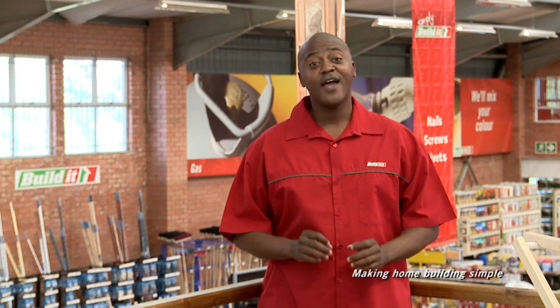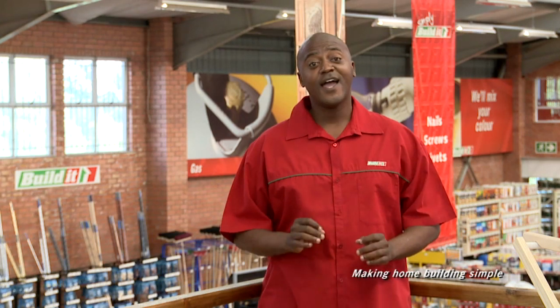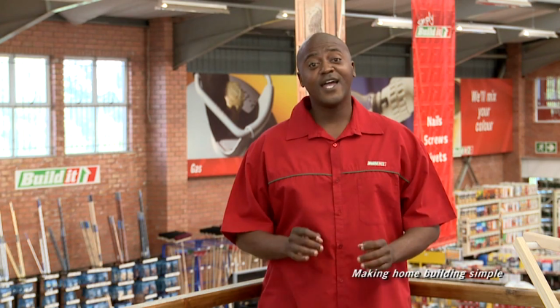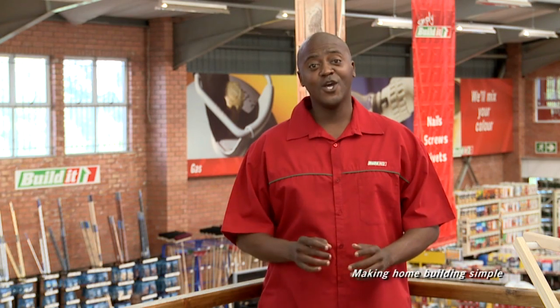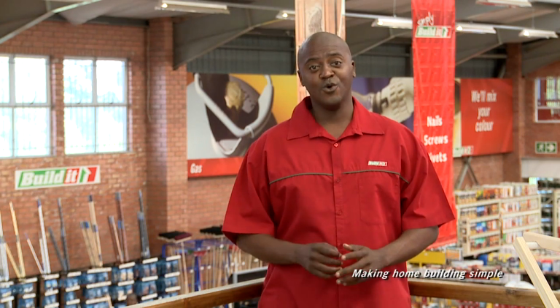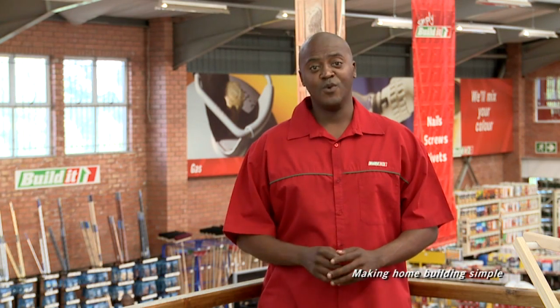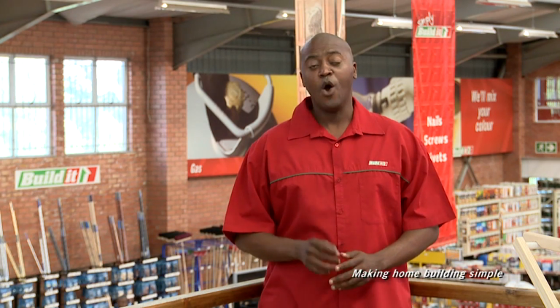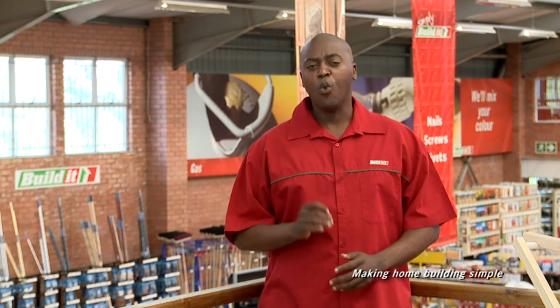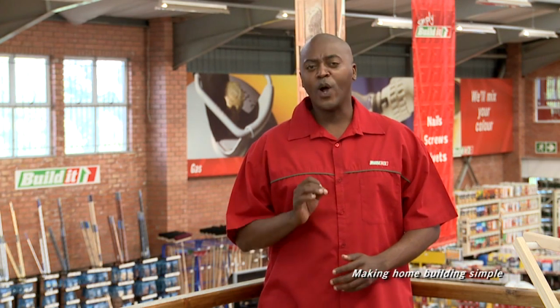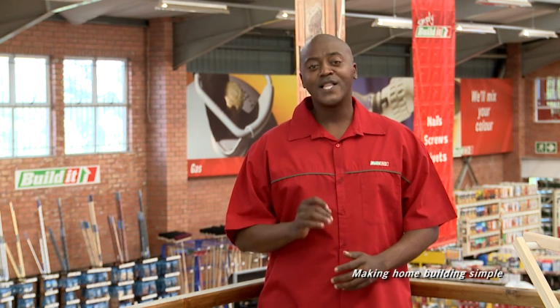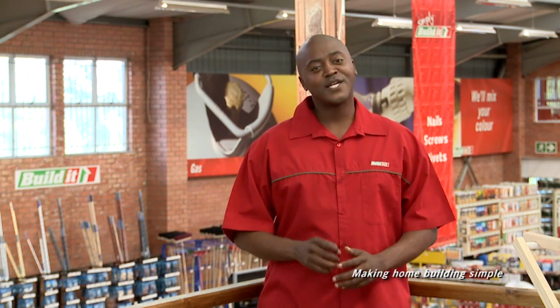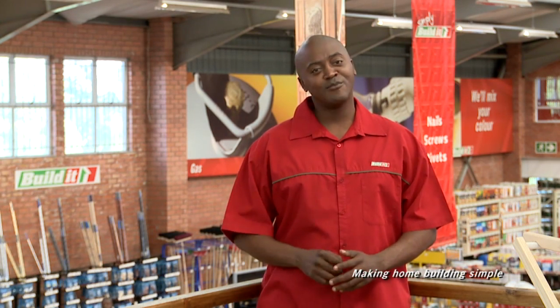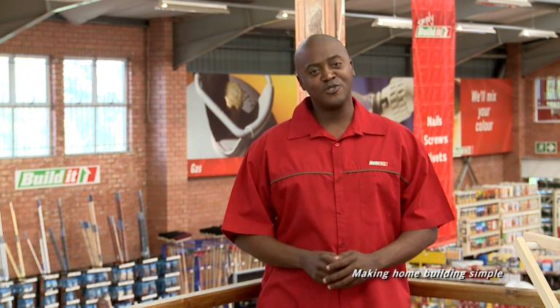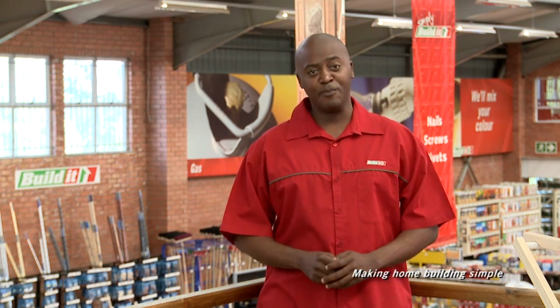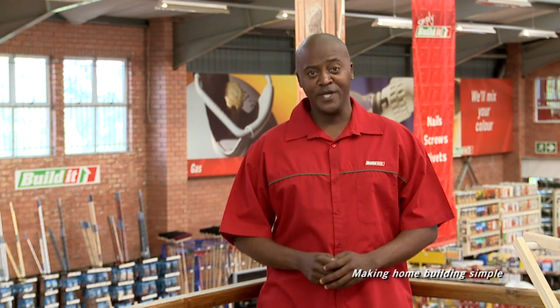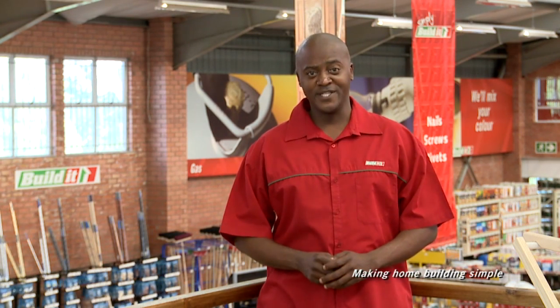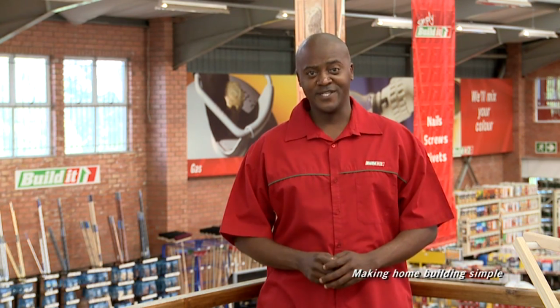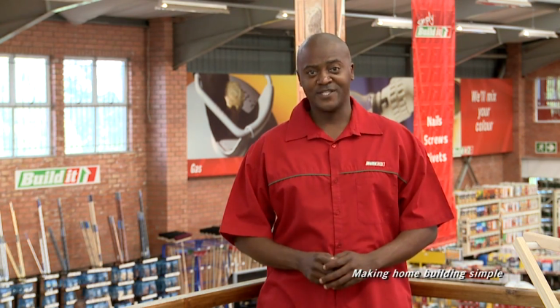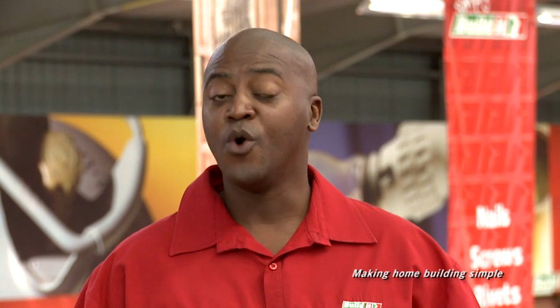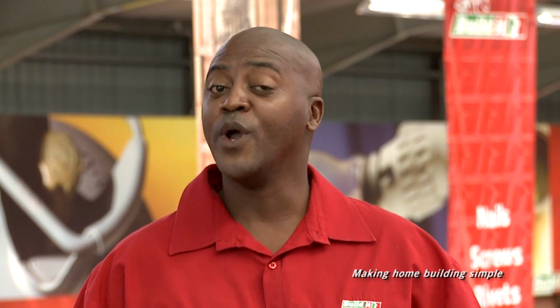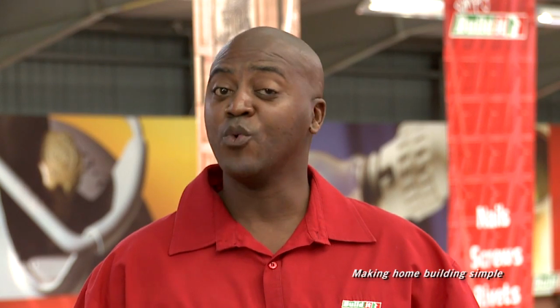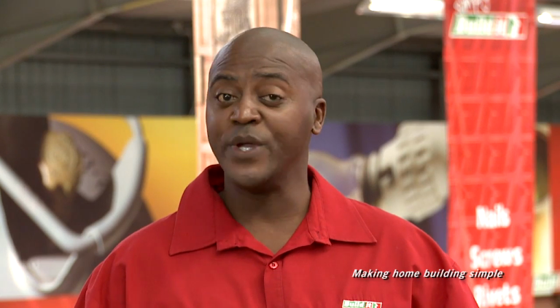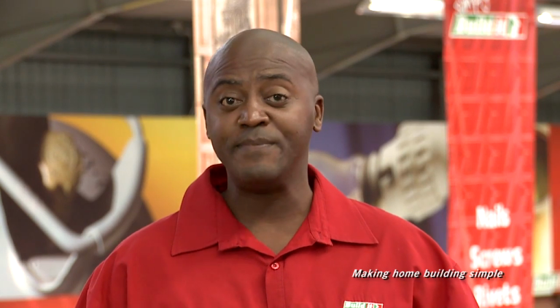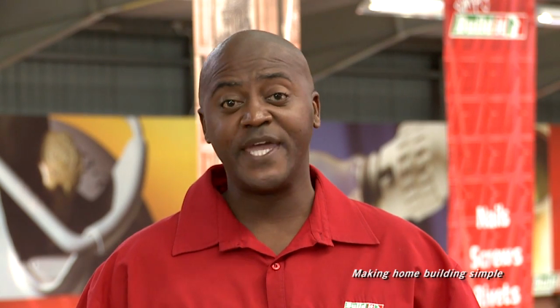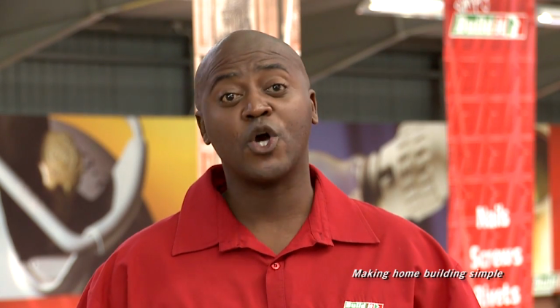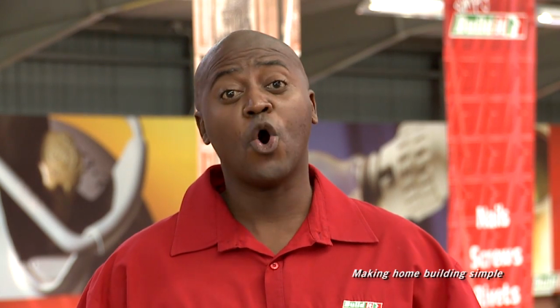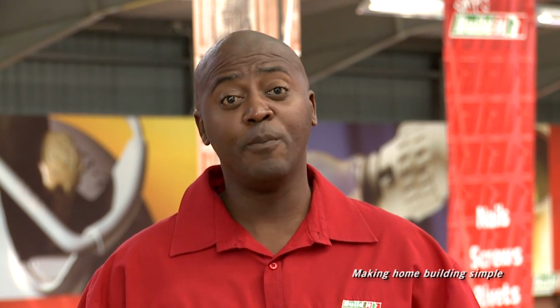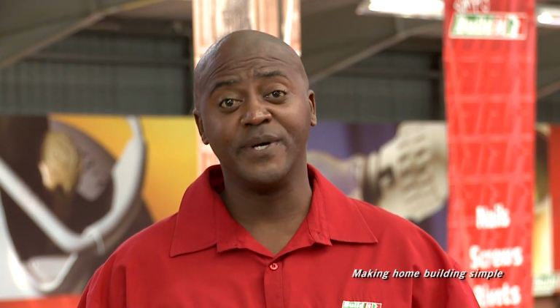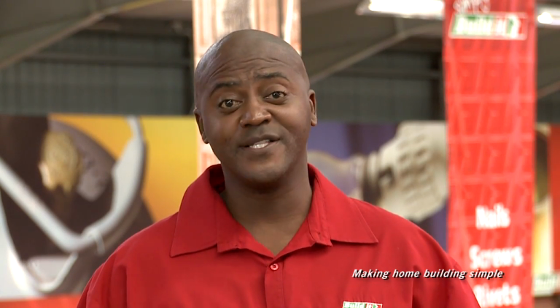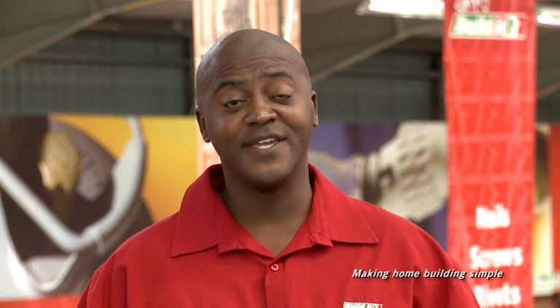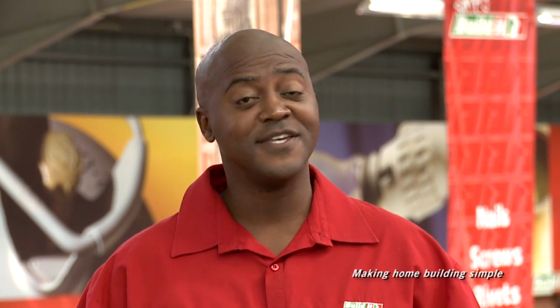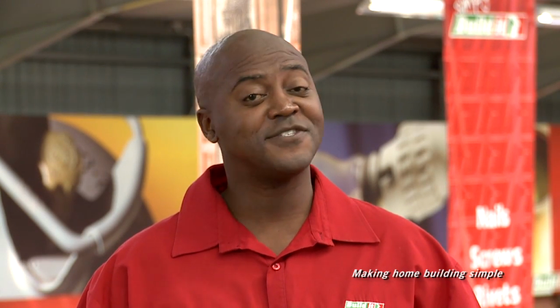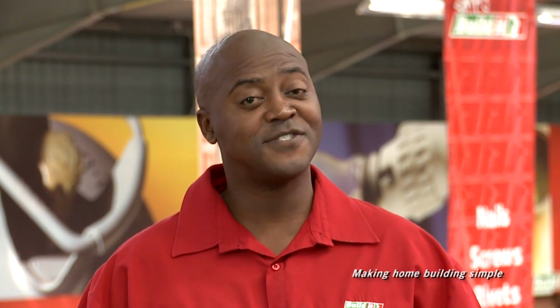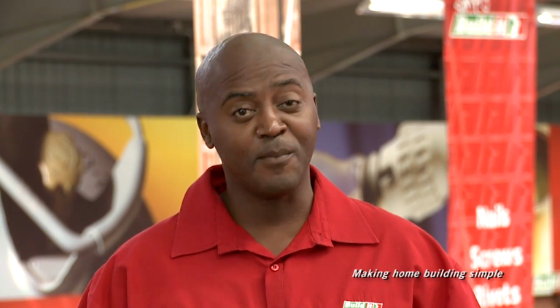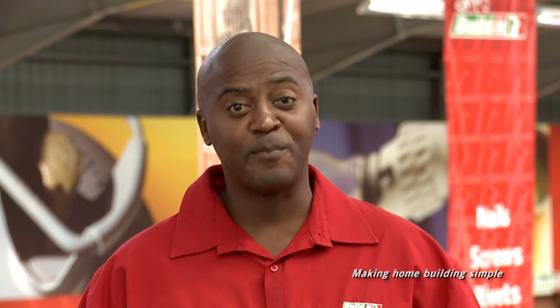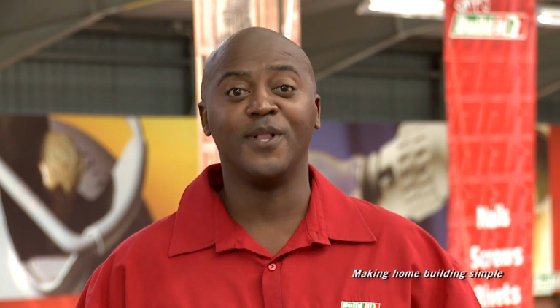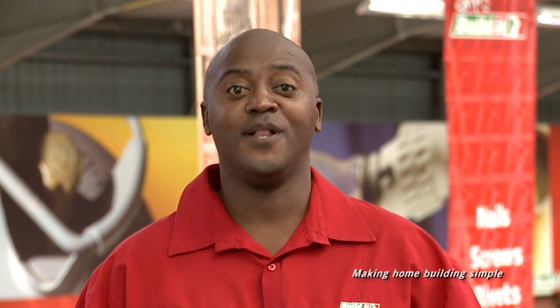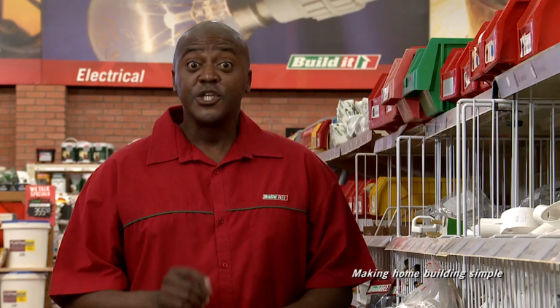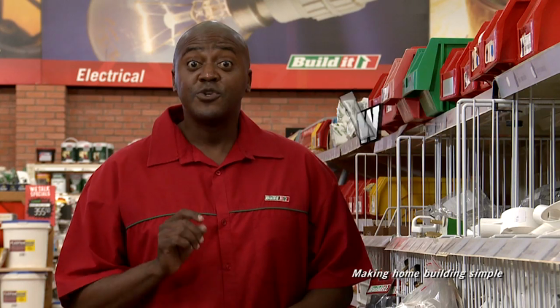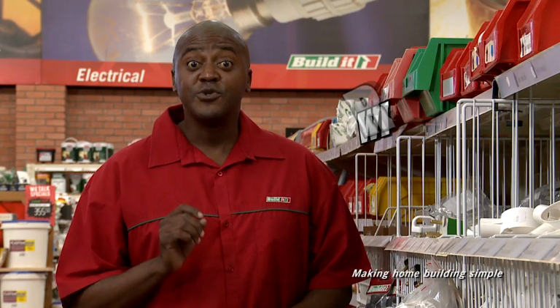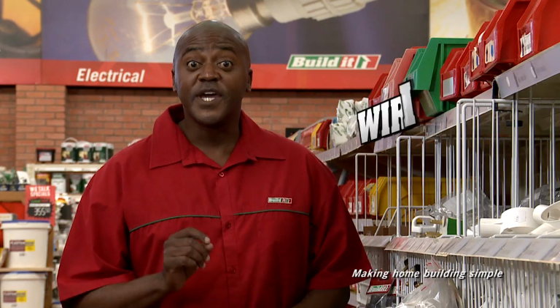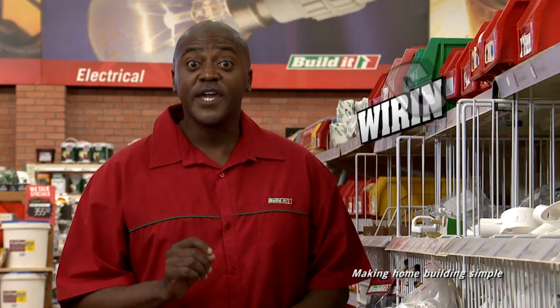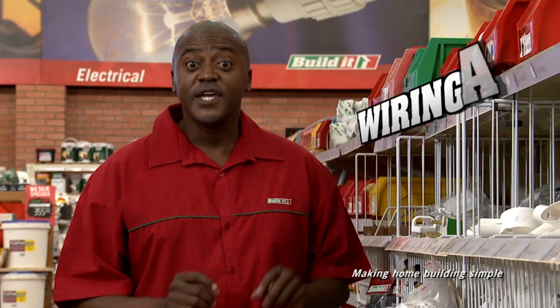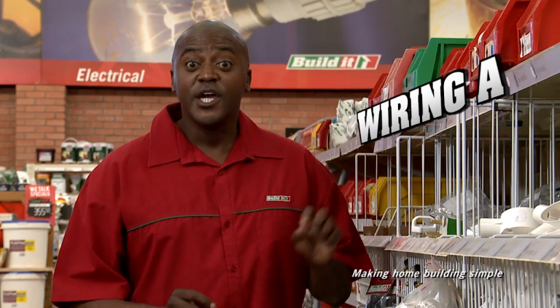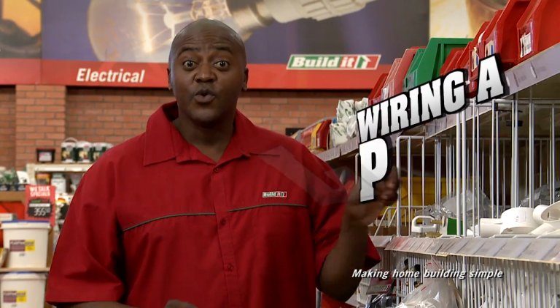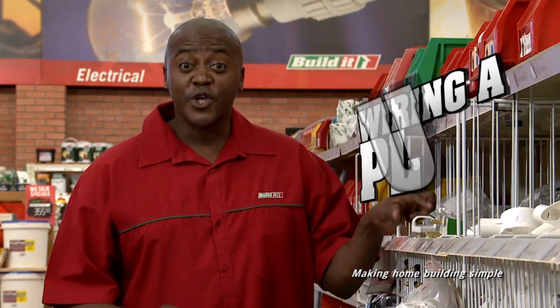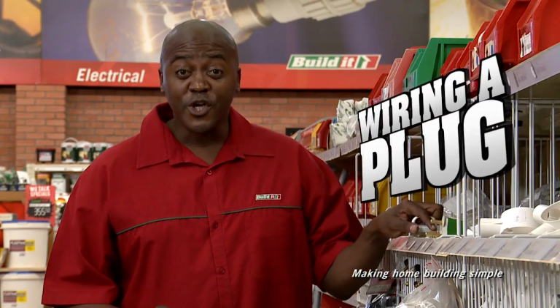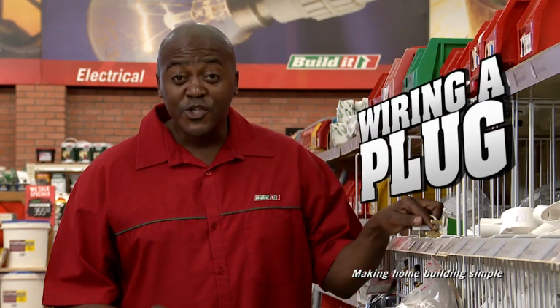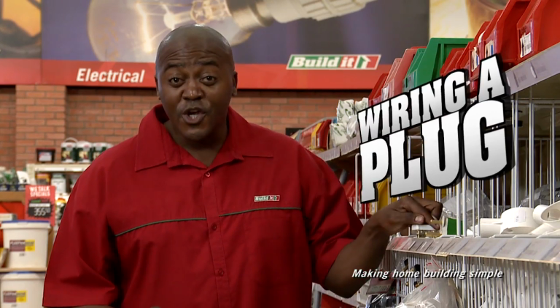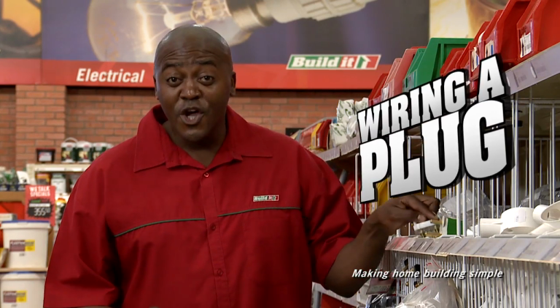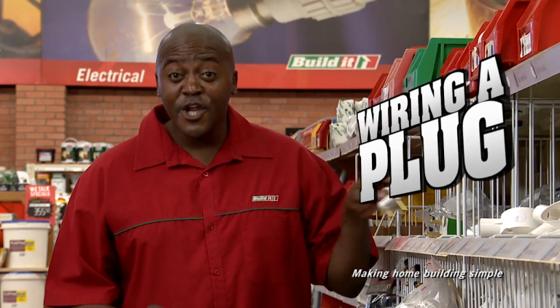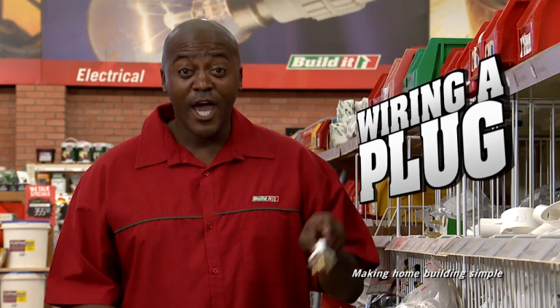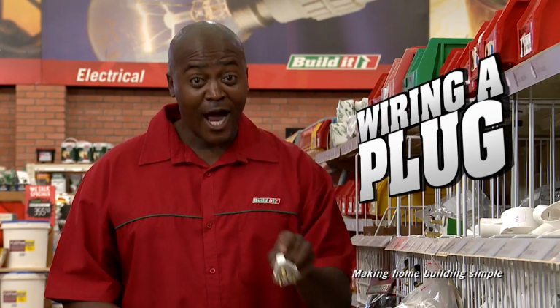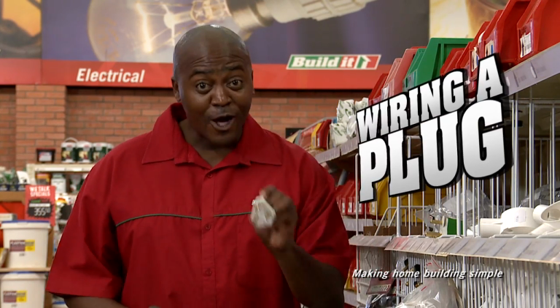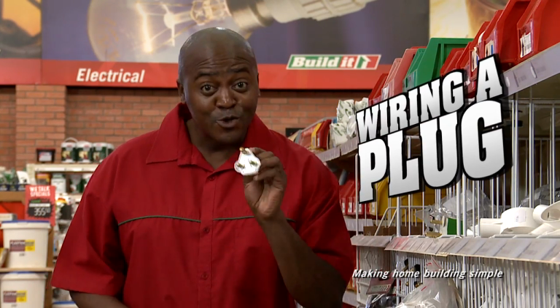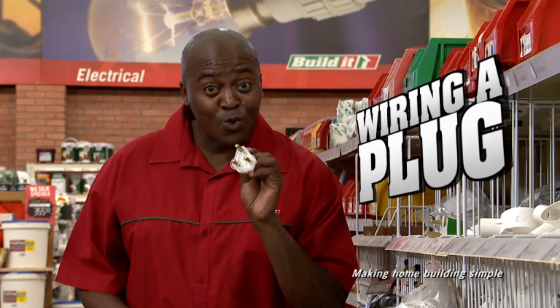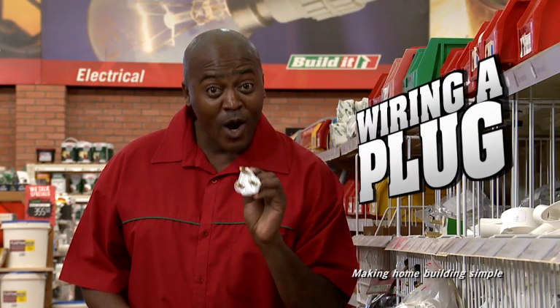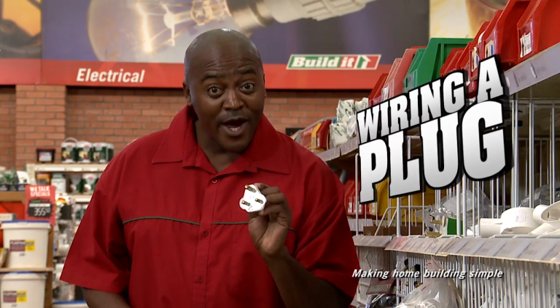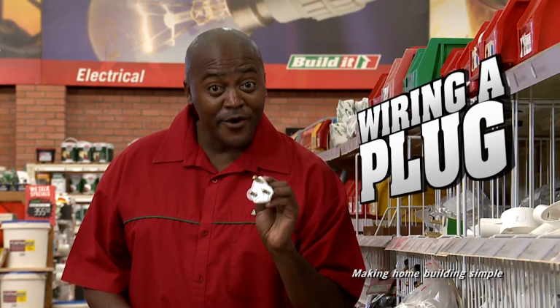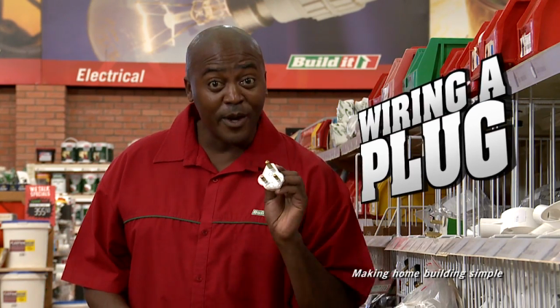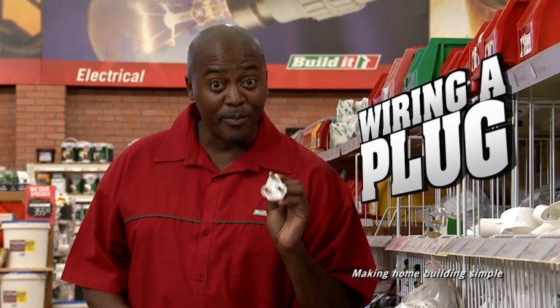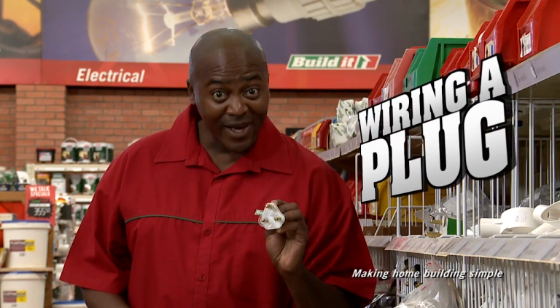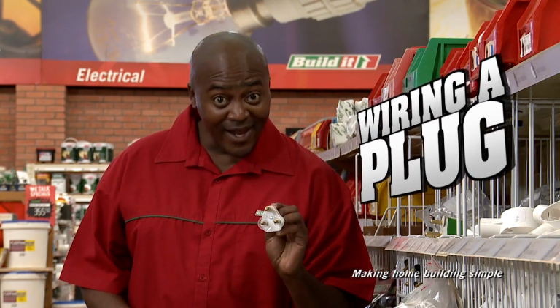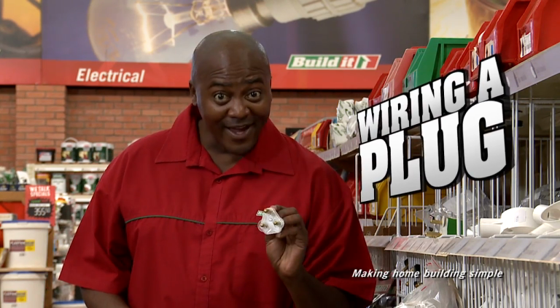Hello, welcome to Build It! where we make home building simple. Today we're going to learn how to wire a plug.